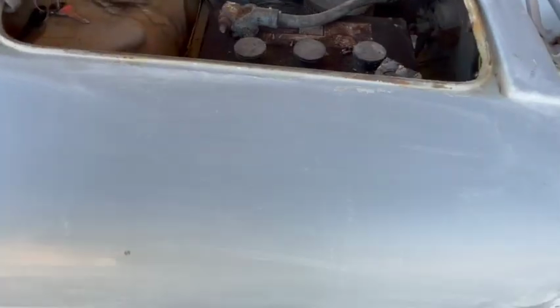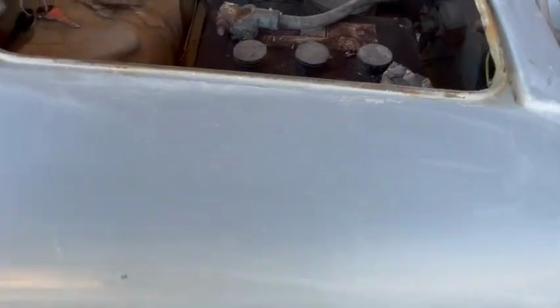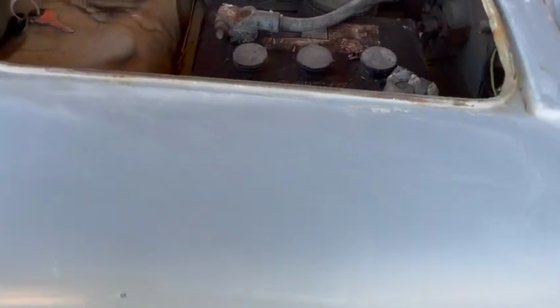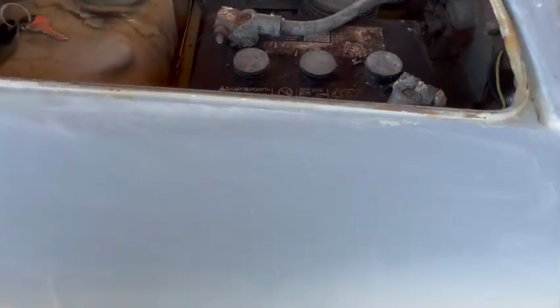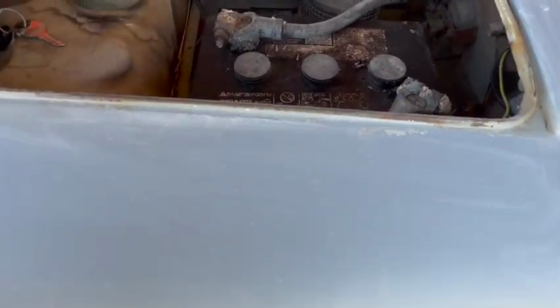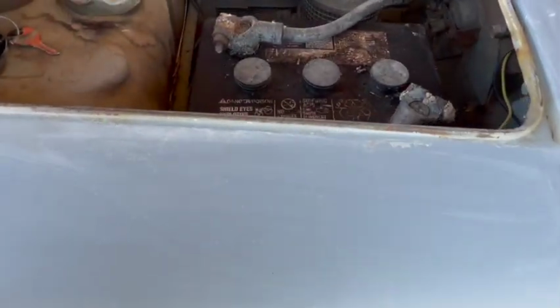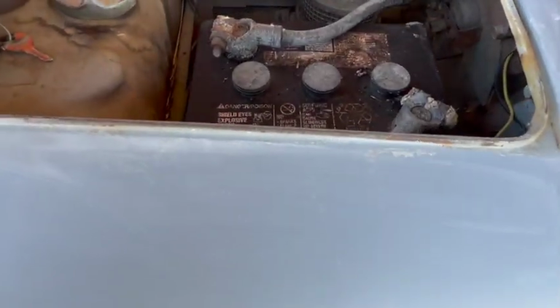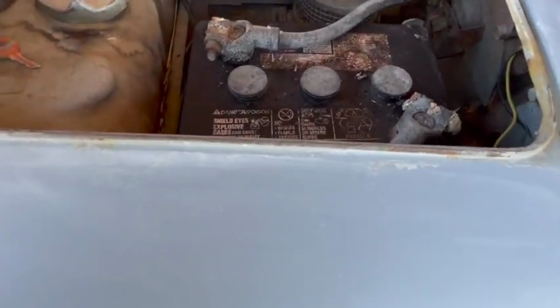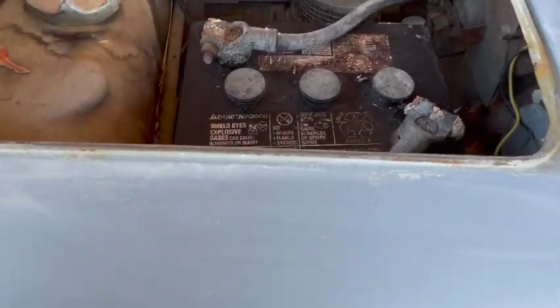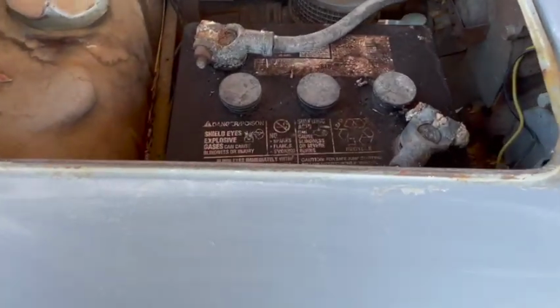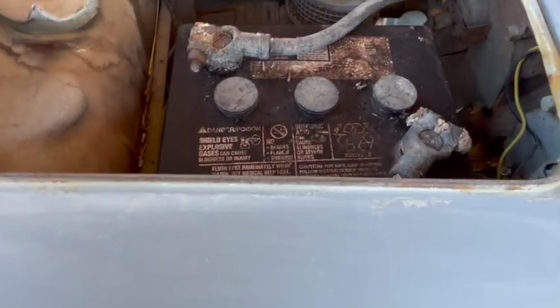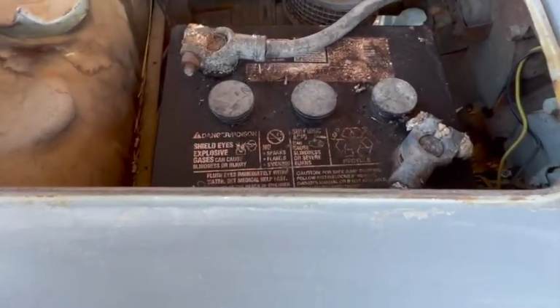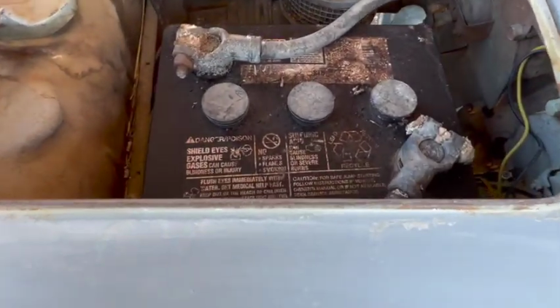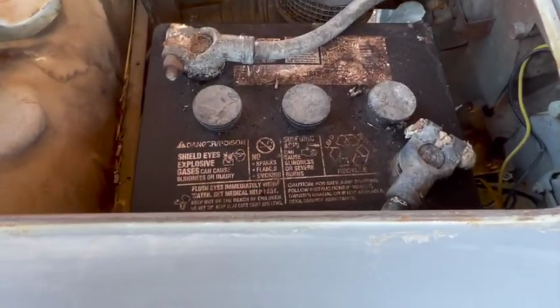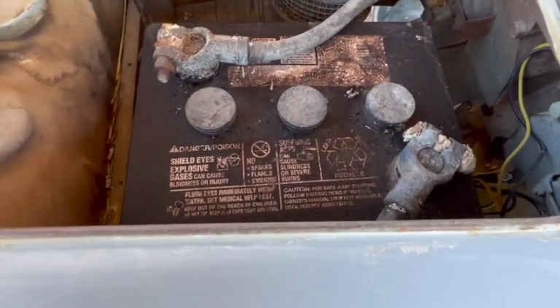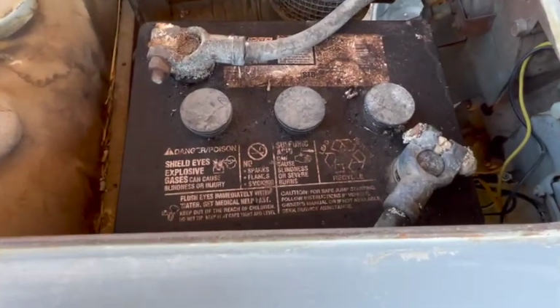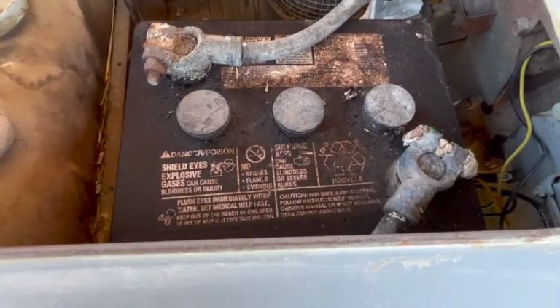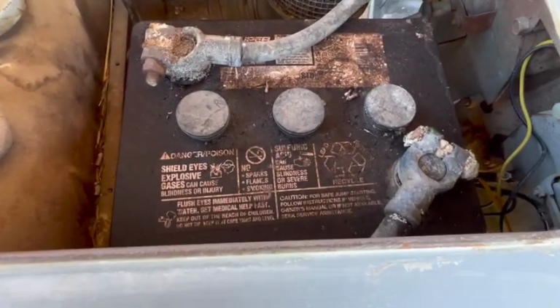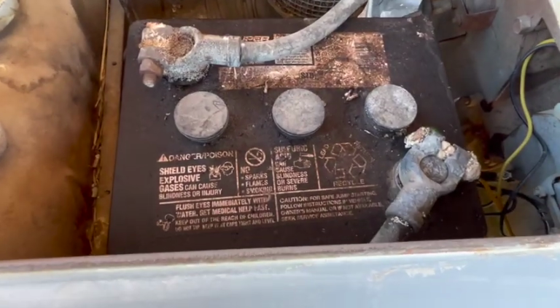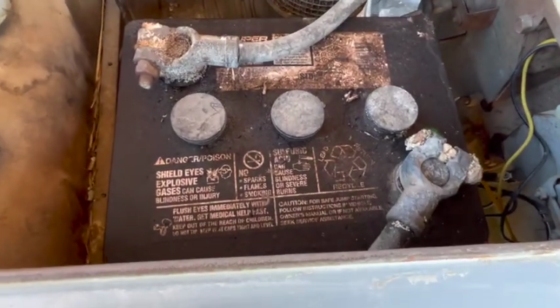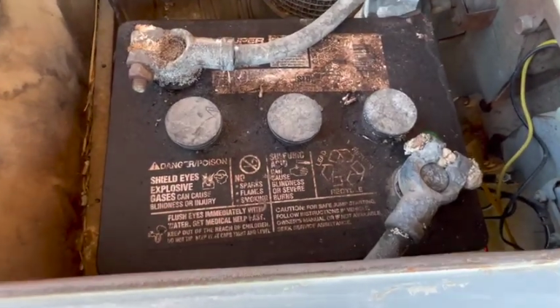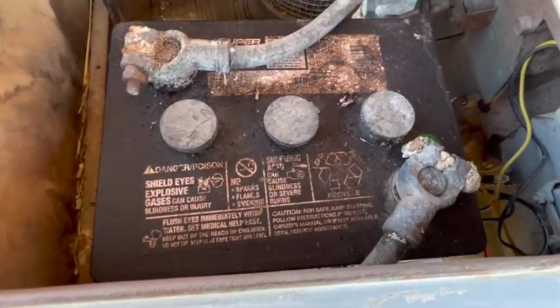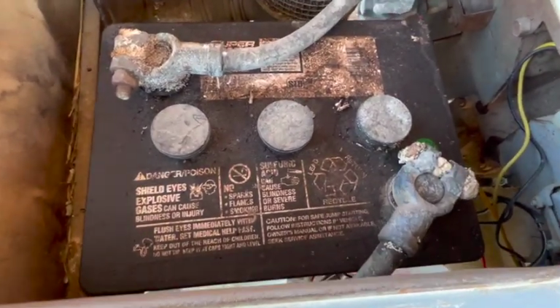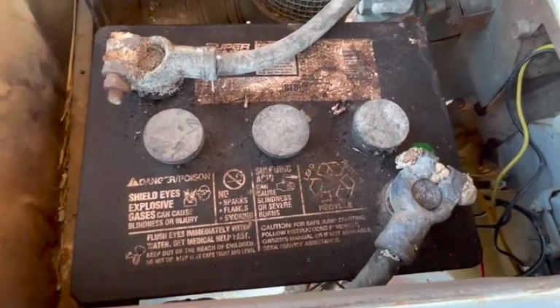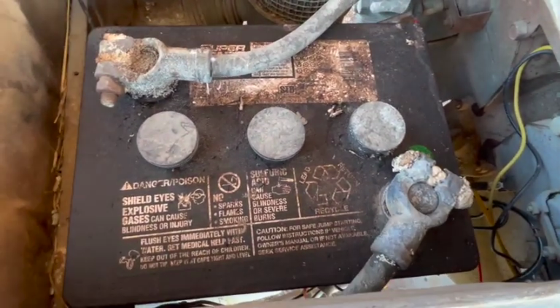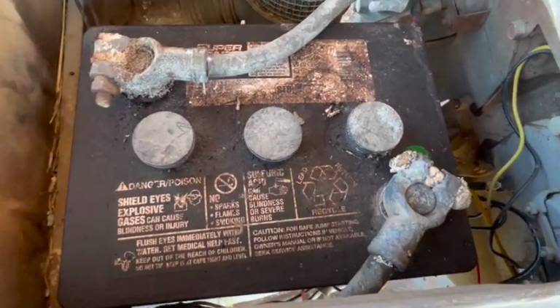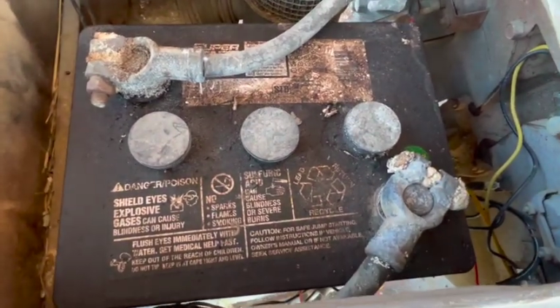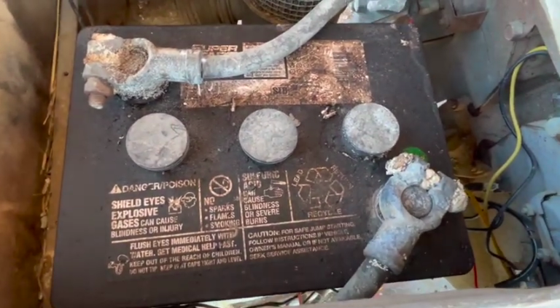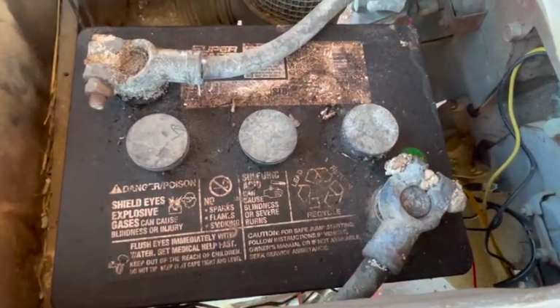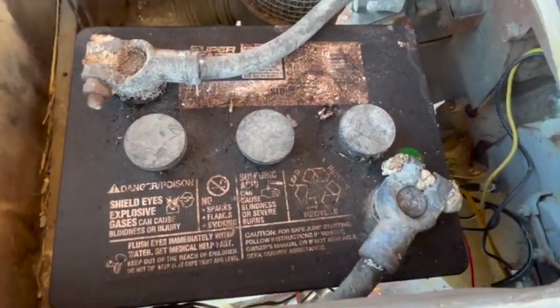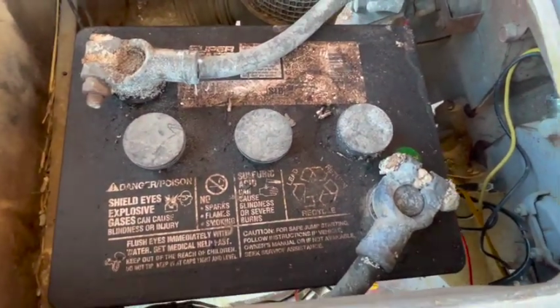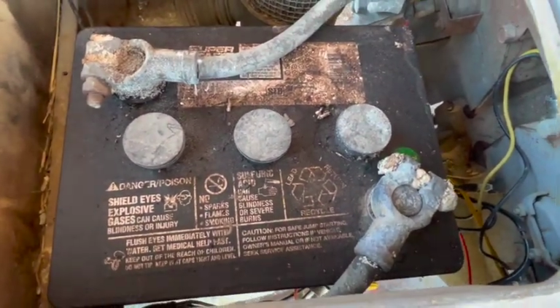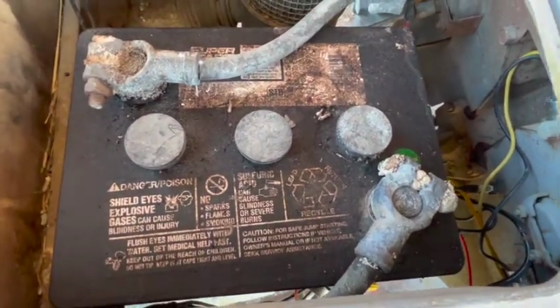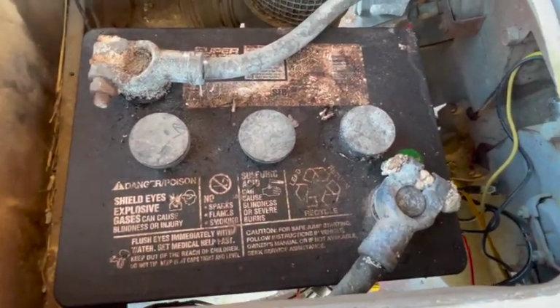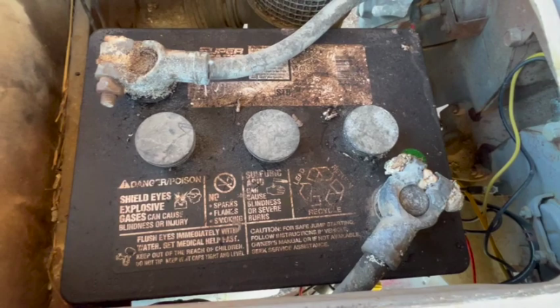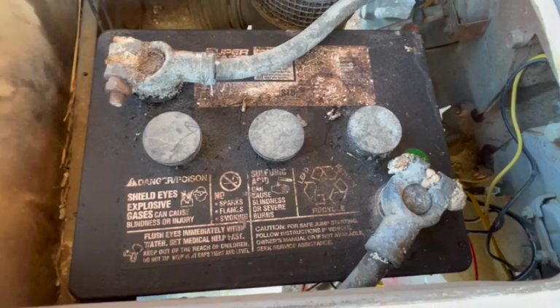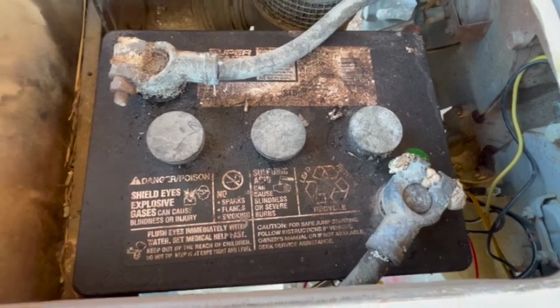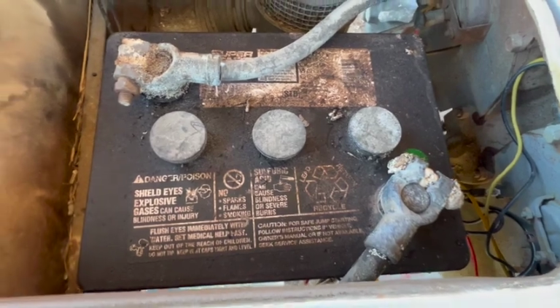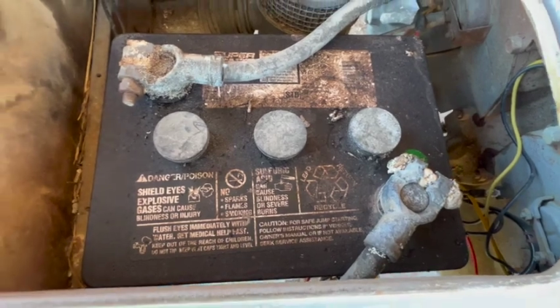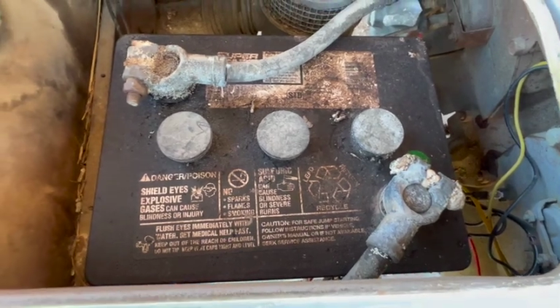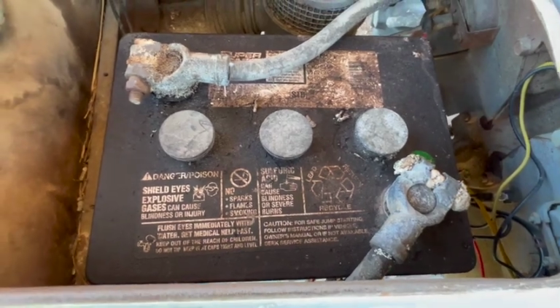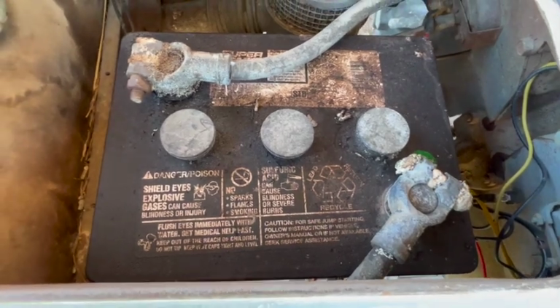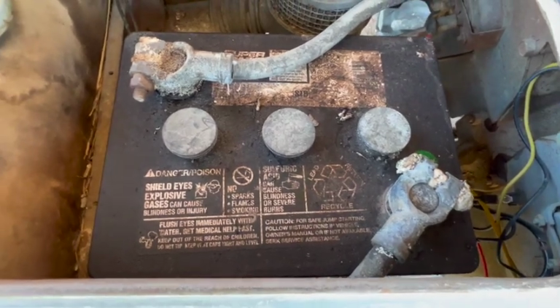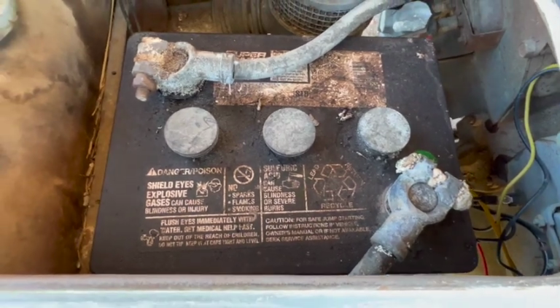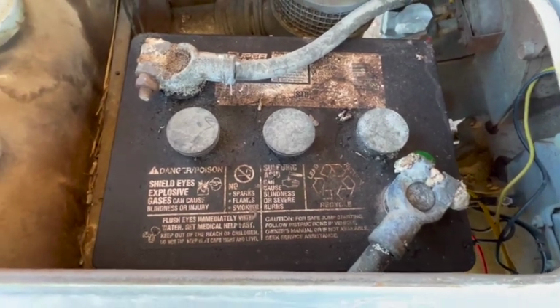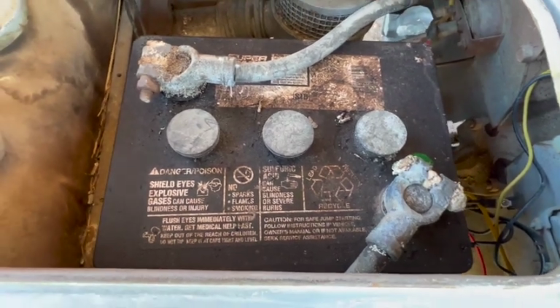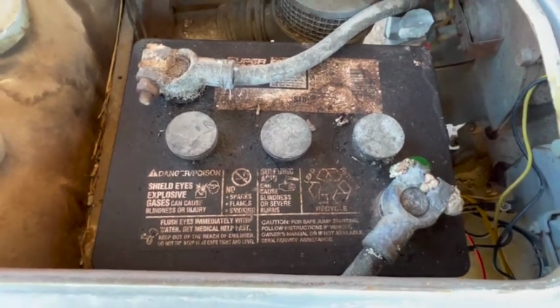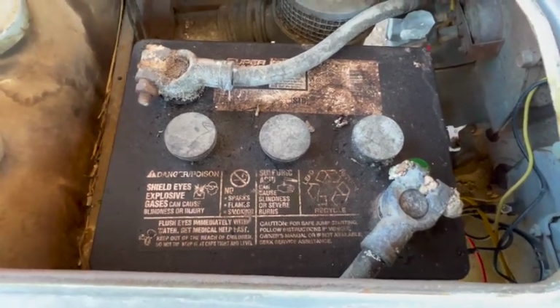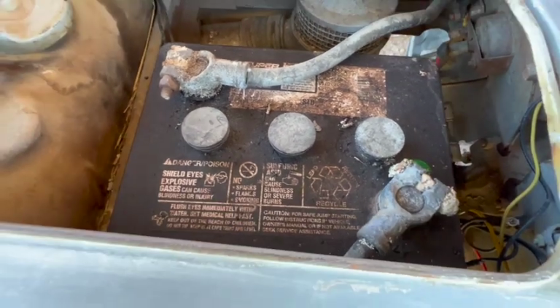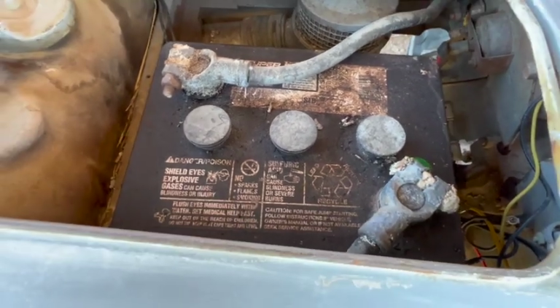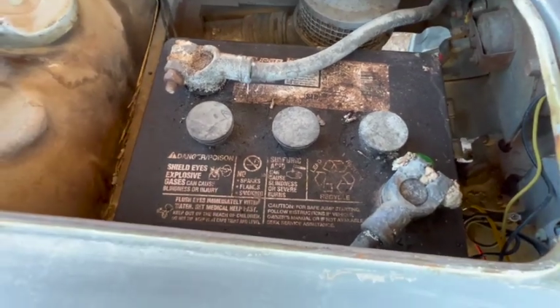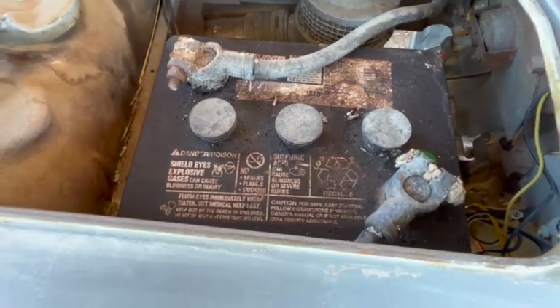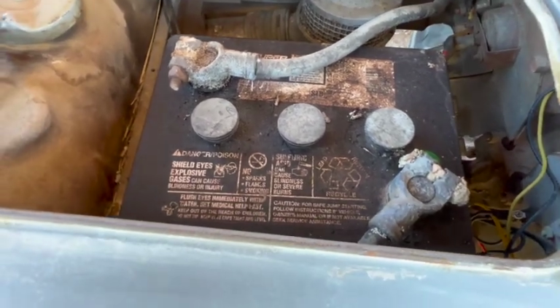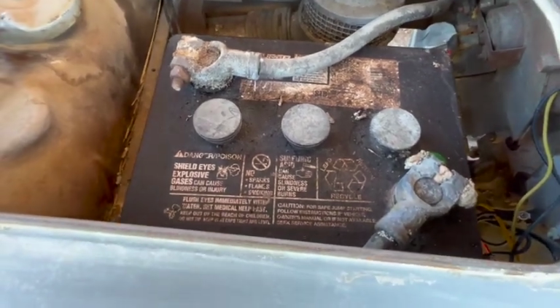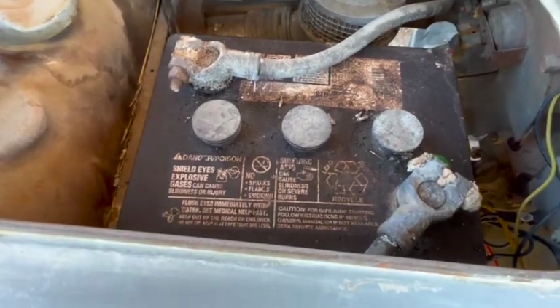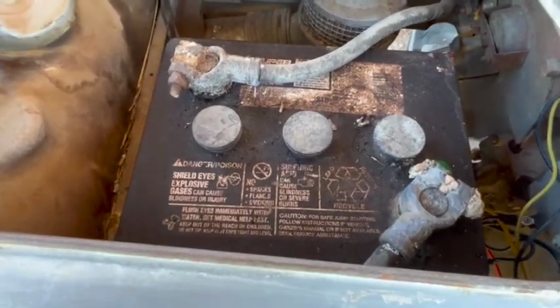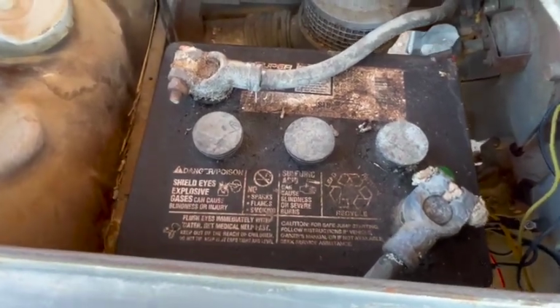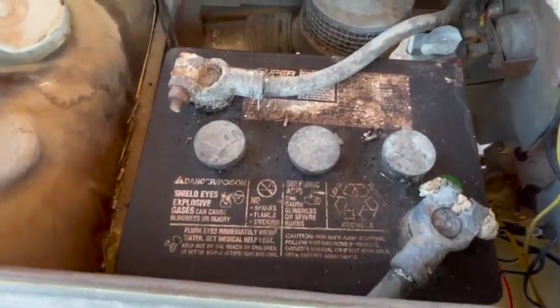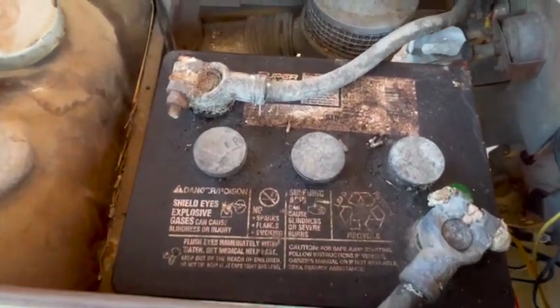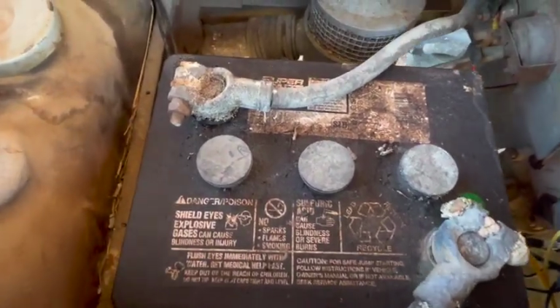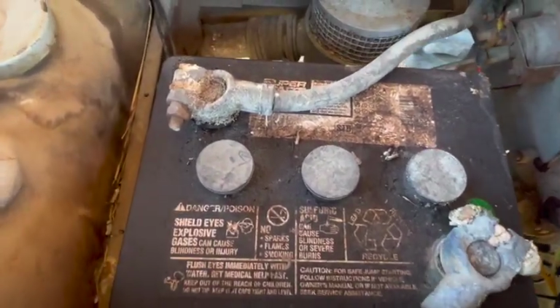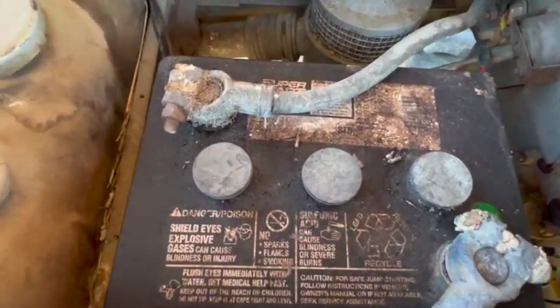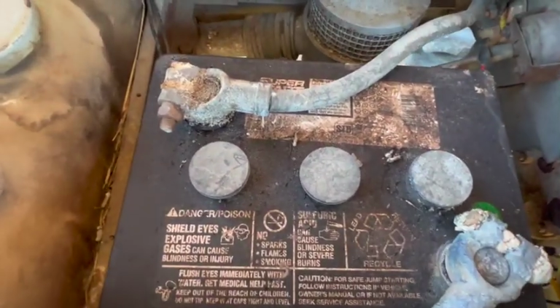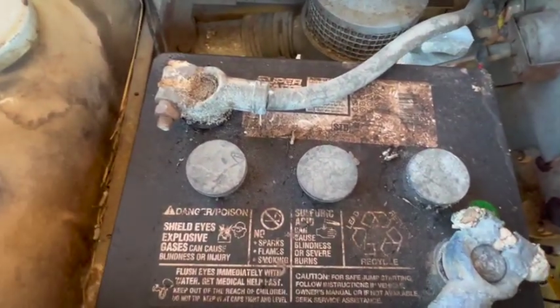The terminals on this battery did not get protected last time it got installed for whatever reason, but we're going to fix that right now.